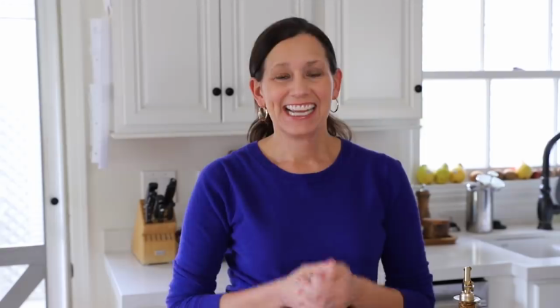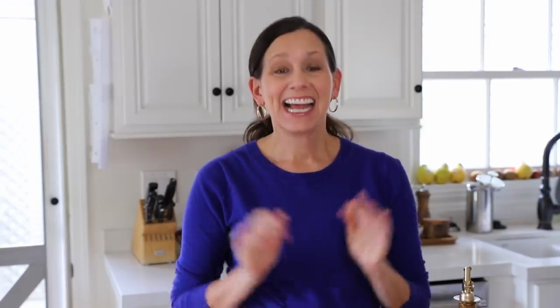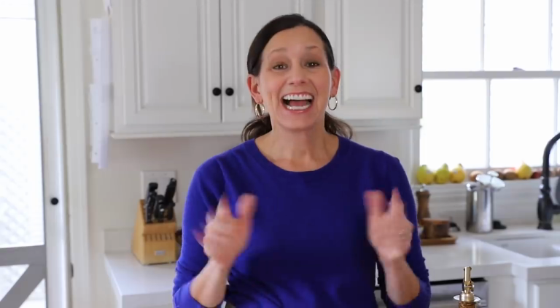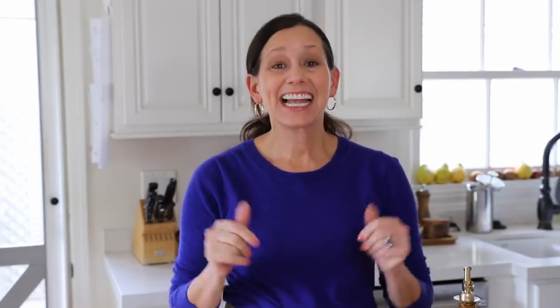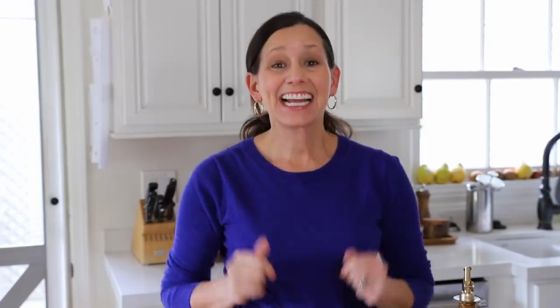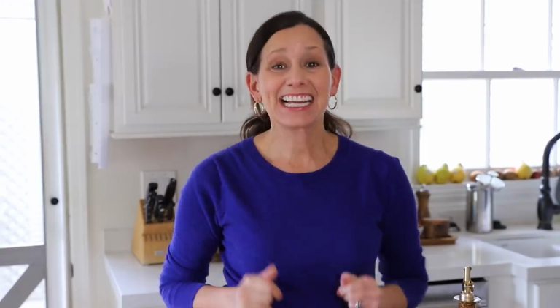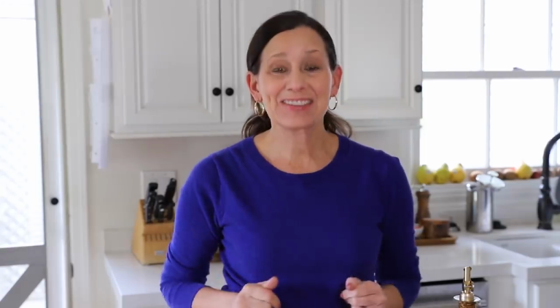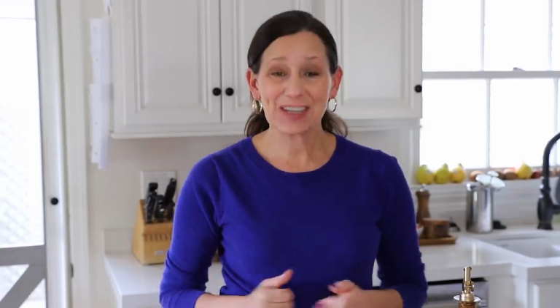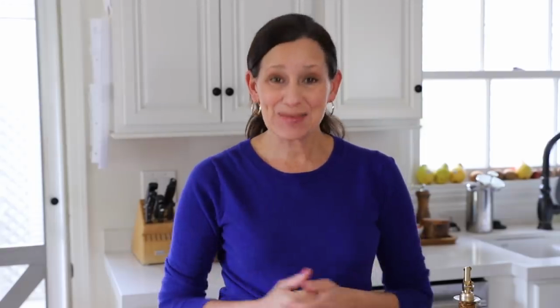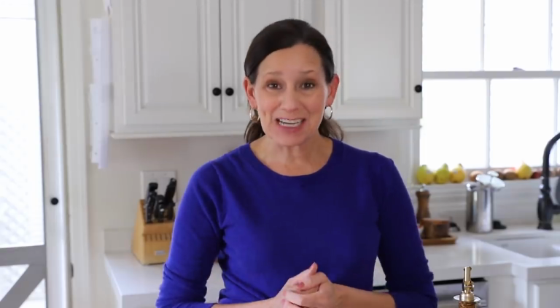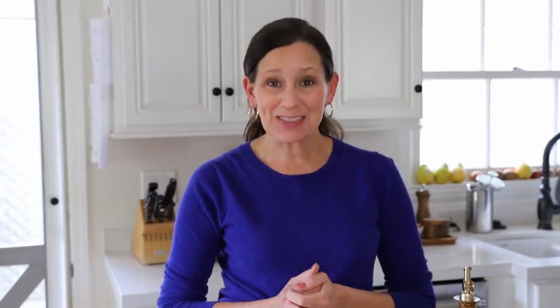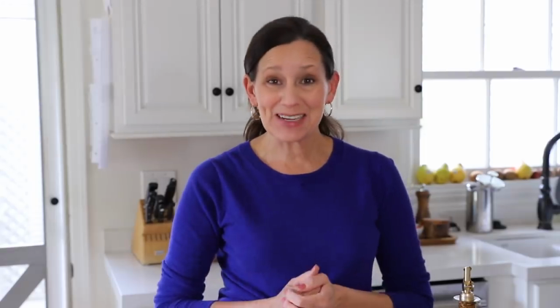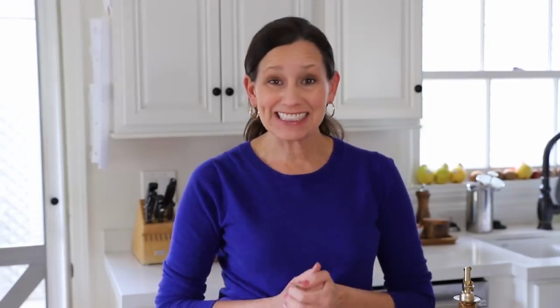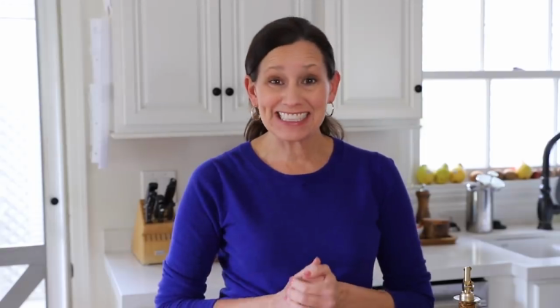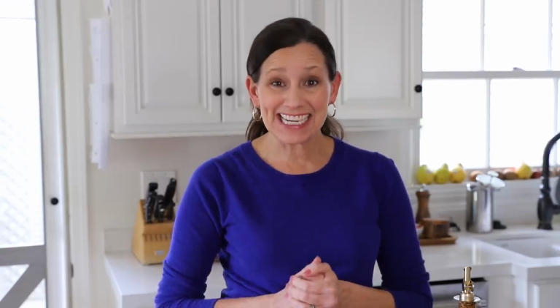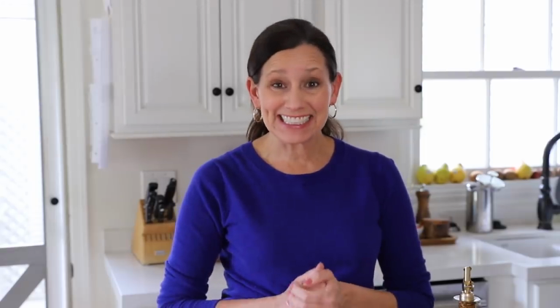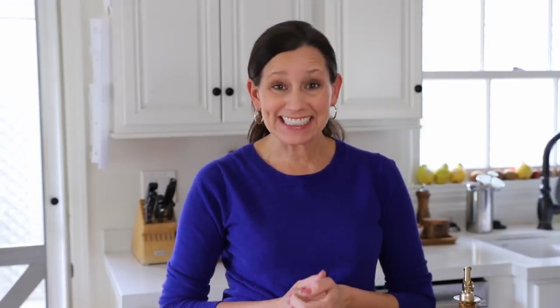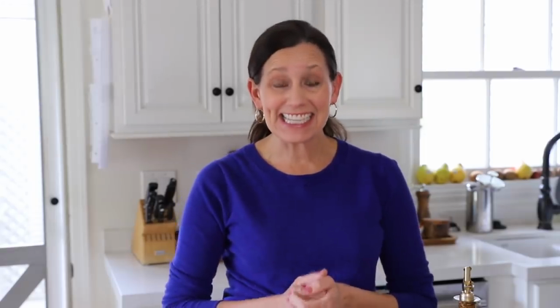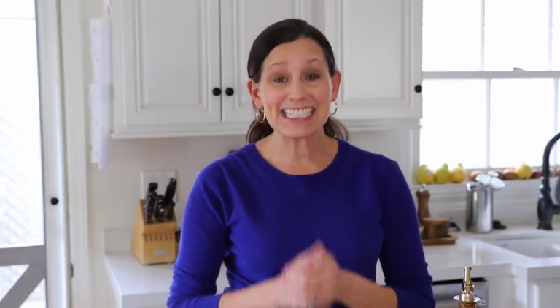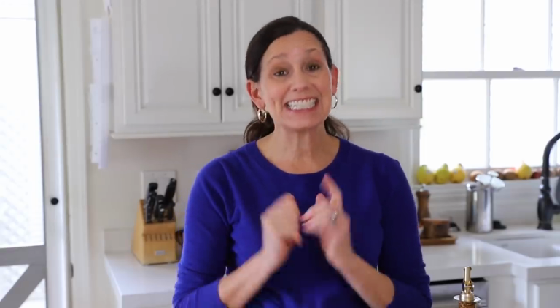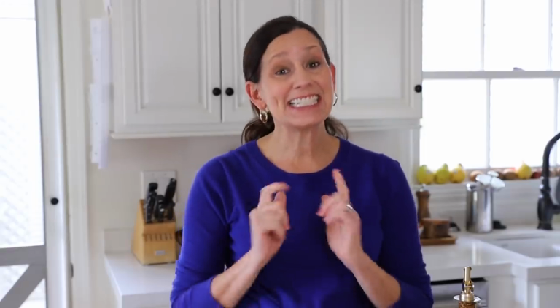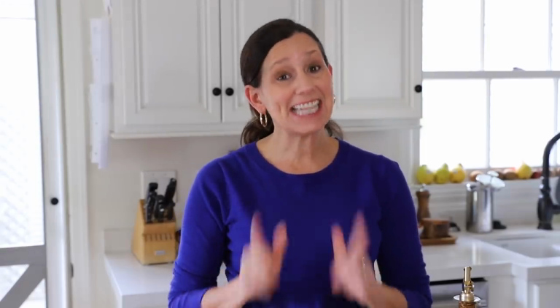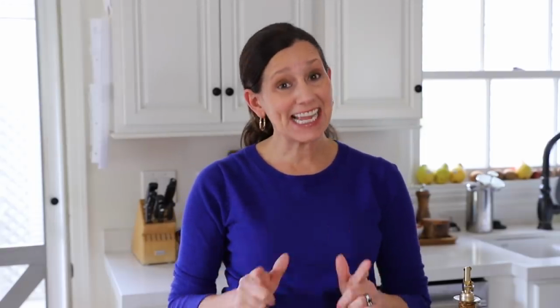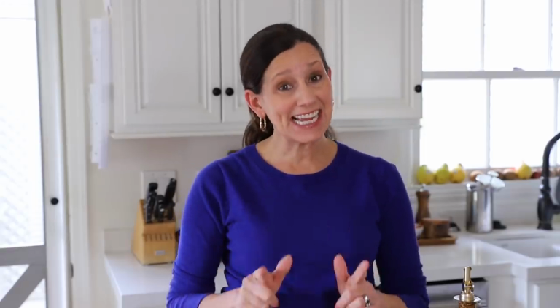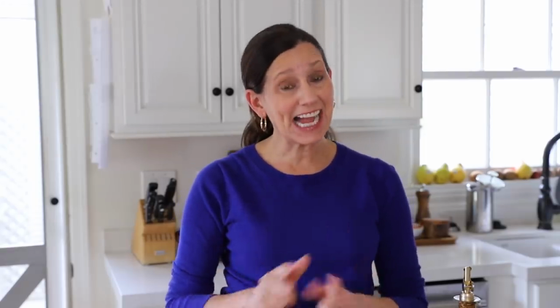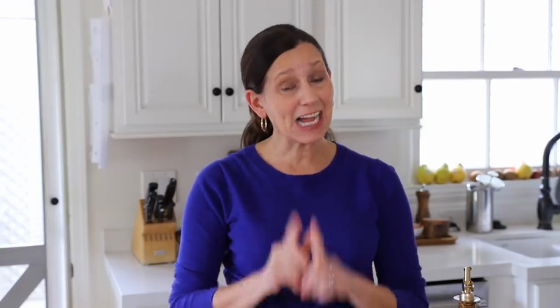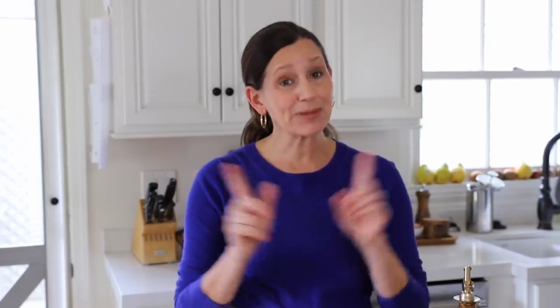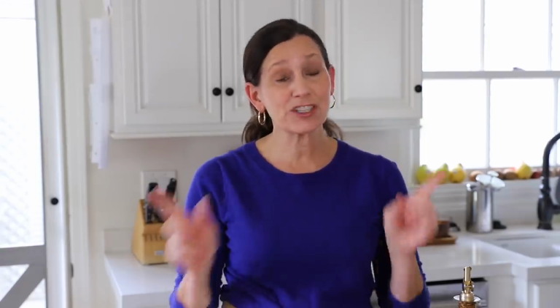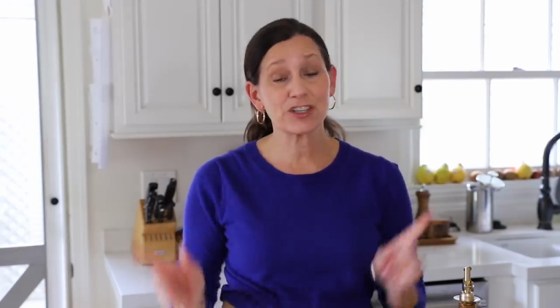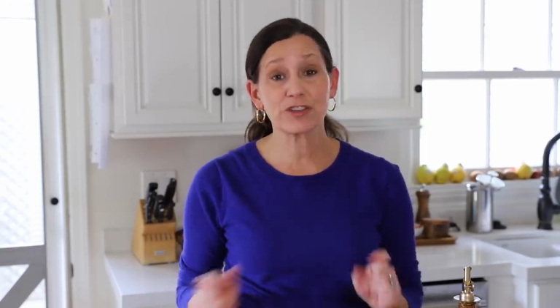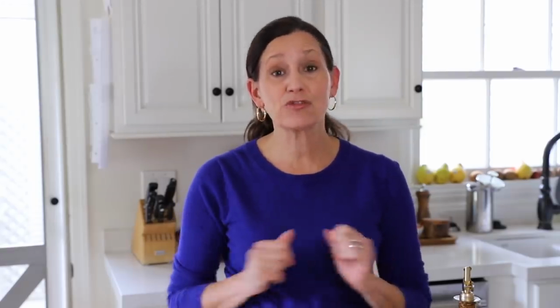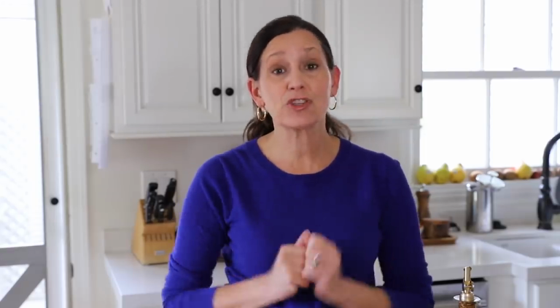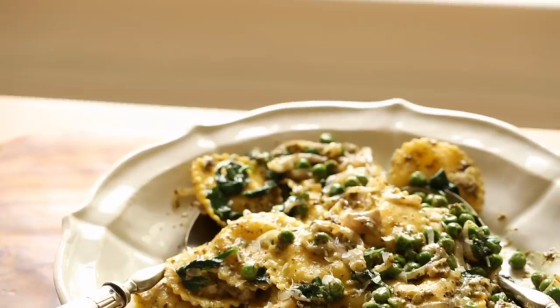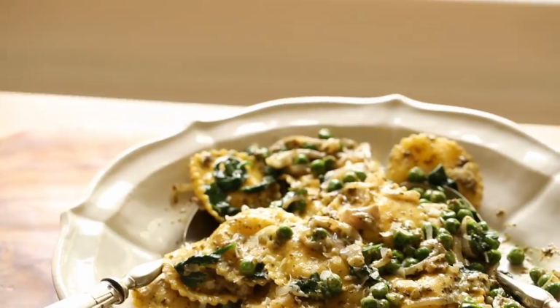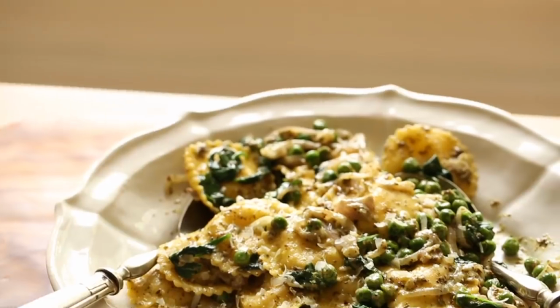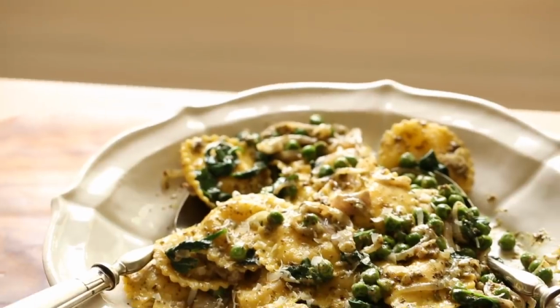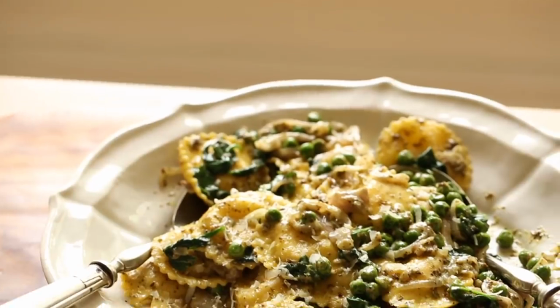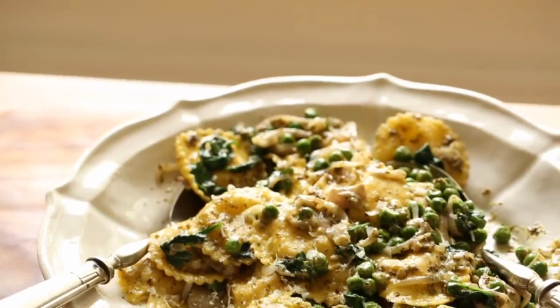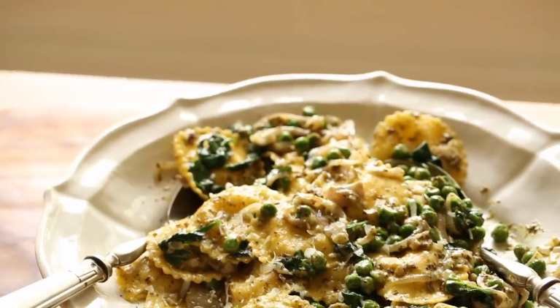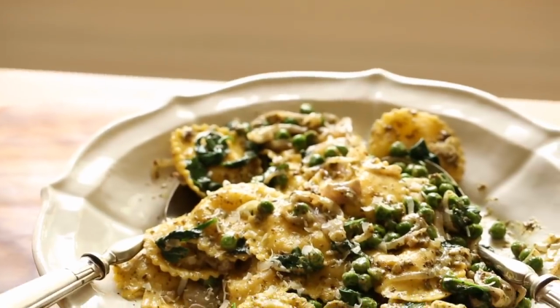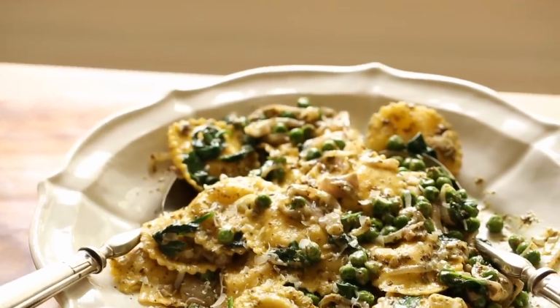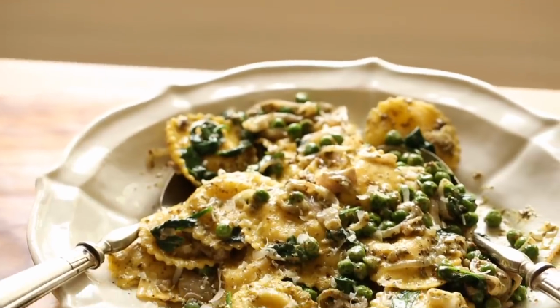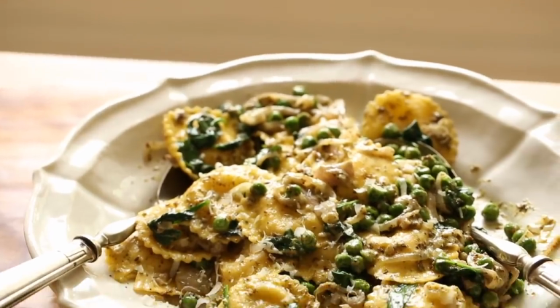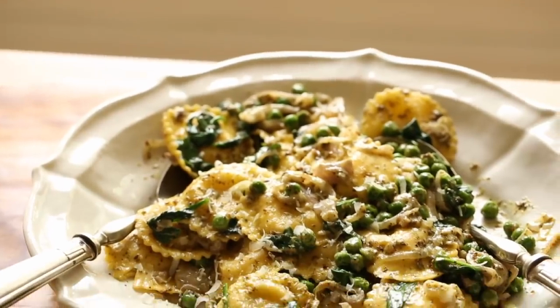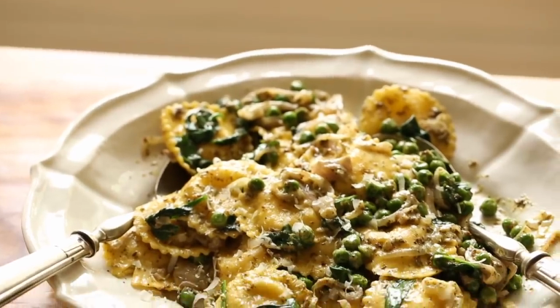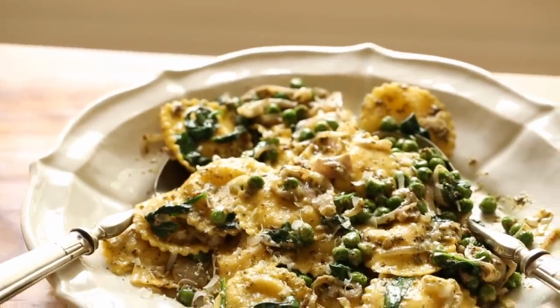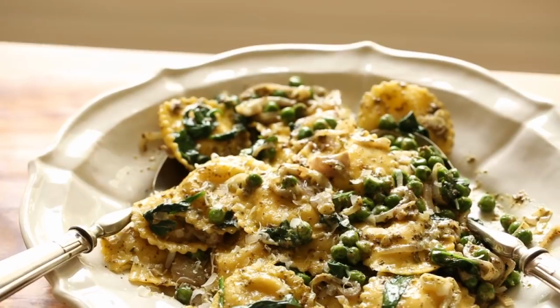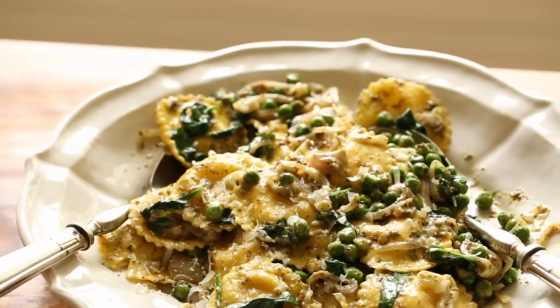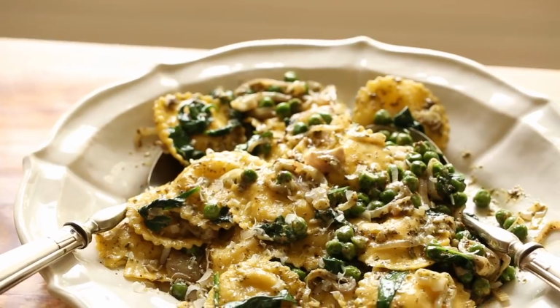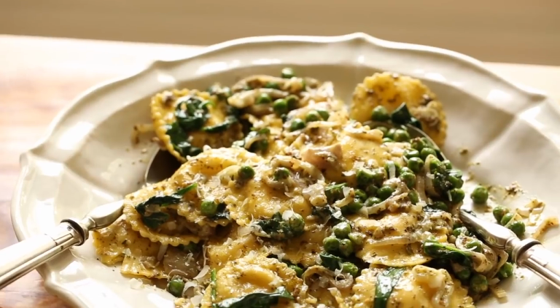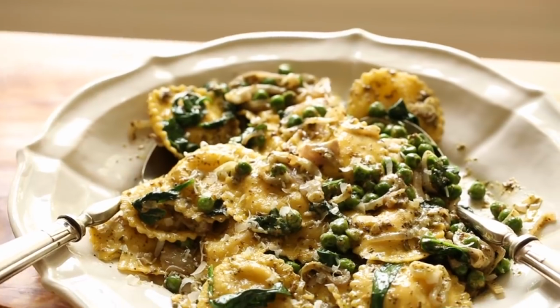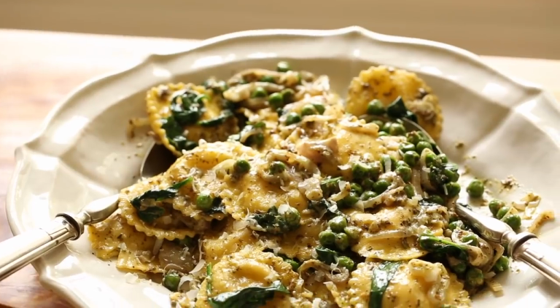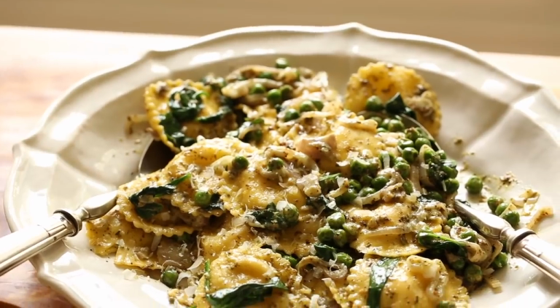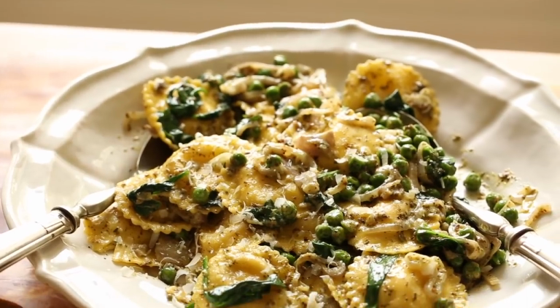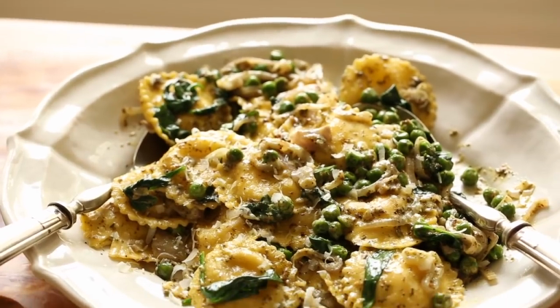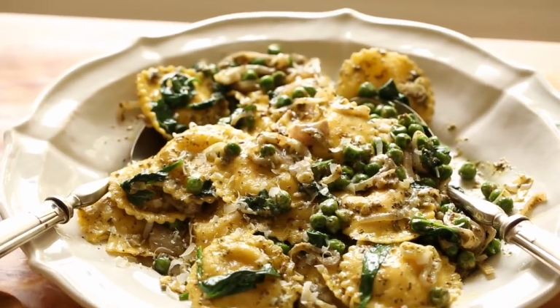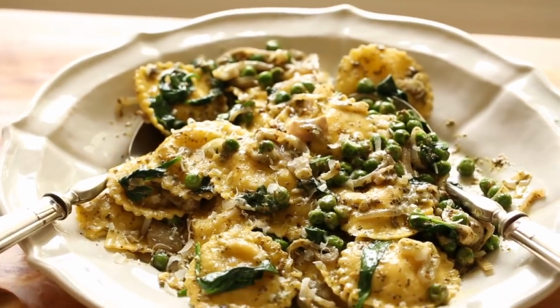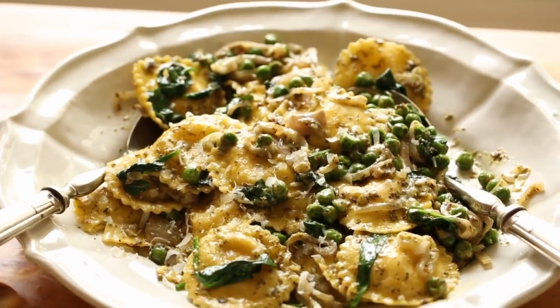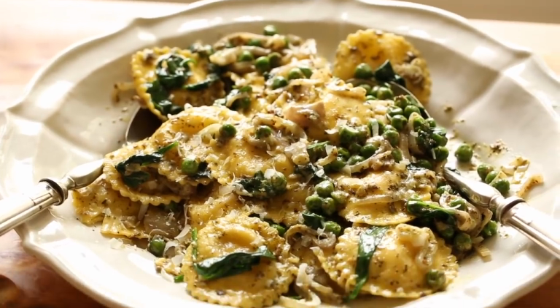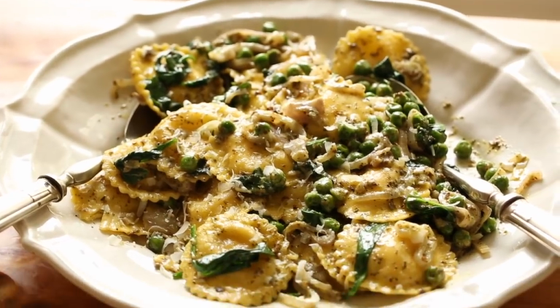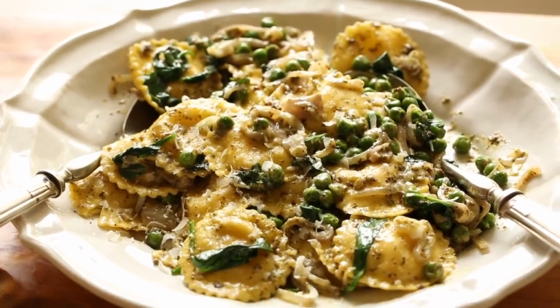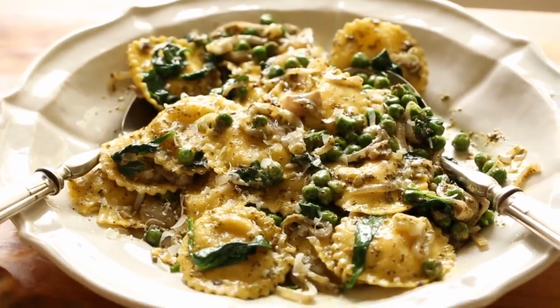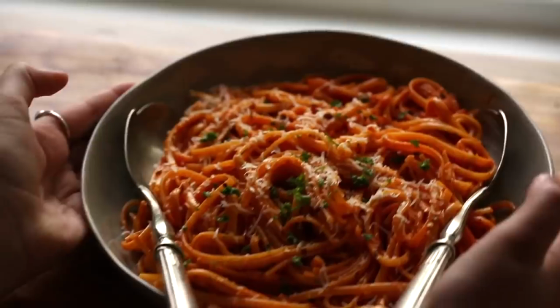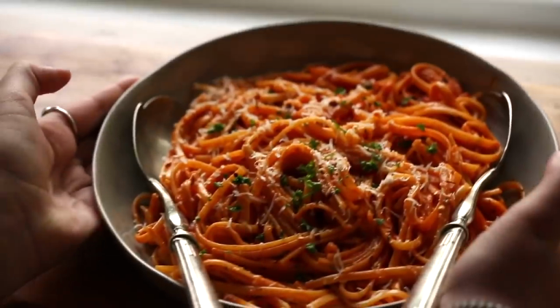Hi guys, welcome back to my channel, and today I'm gonna show you two pasta dishes that will get you out of your pasta rut if you're in one.